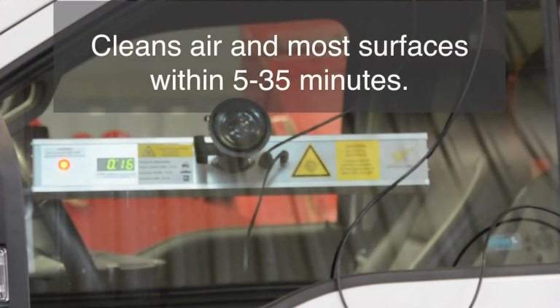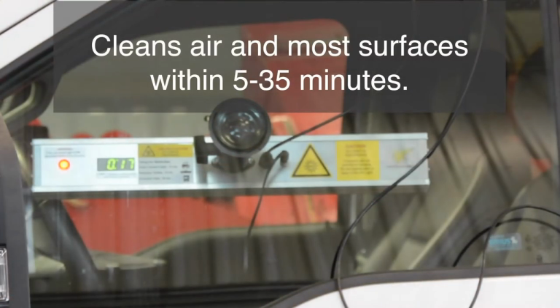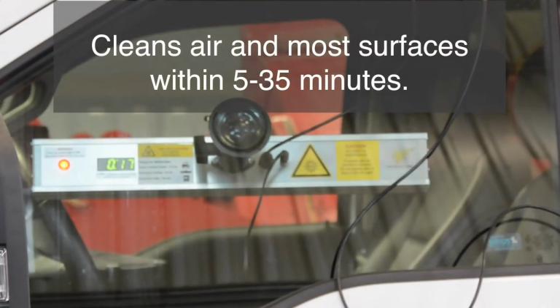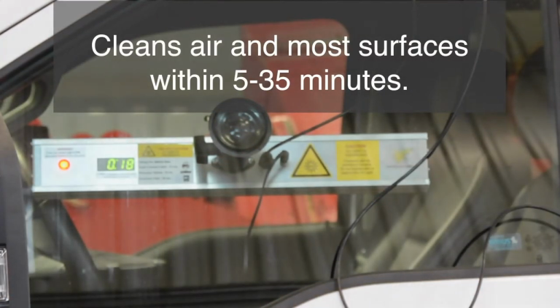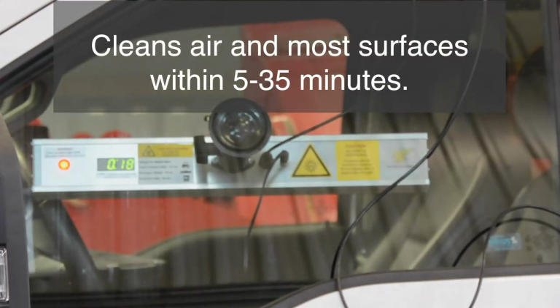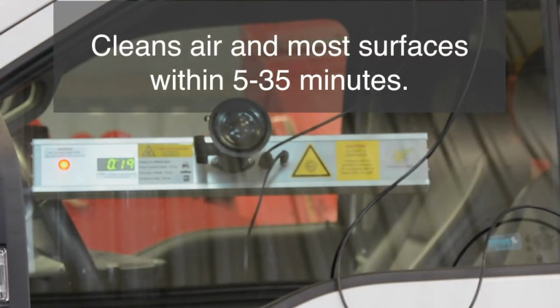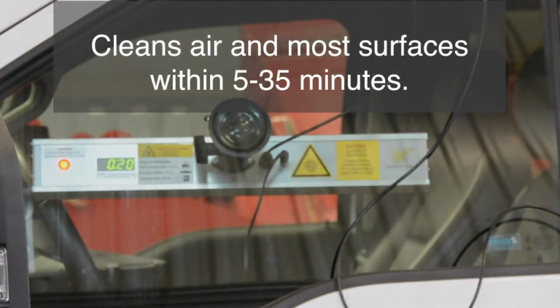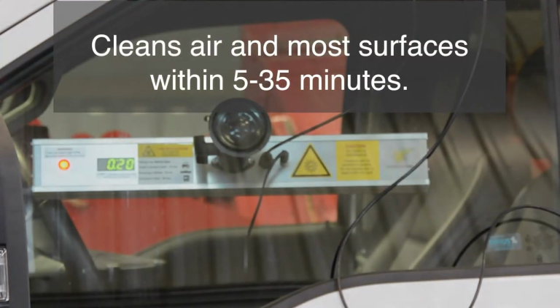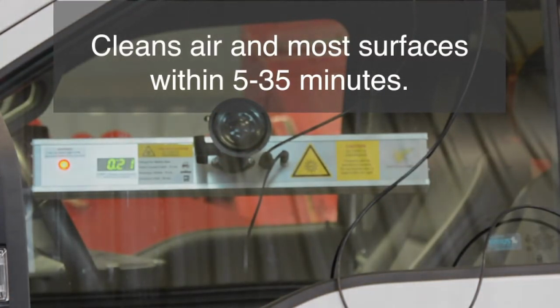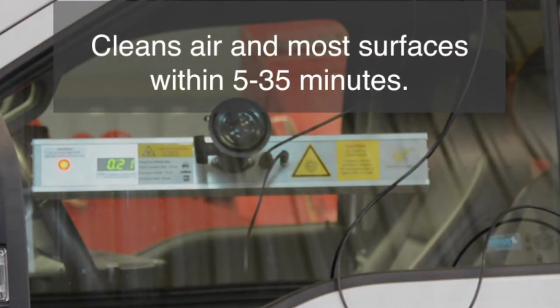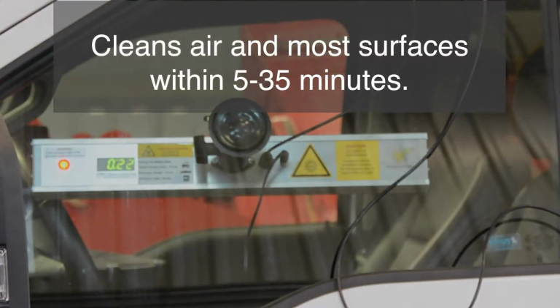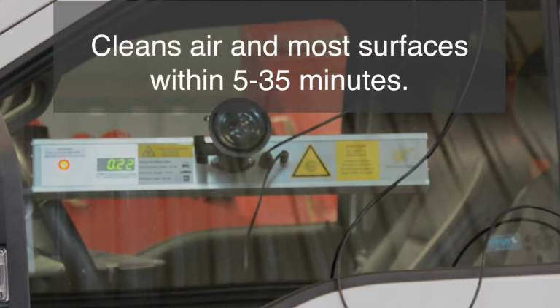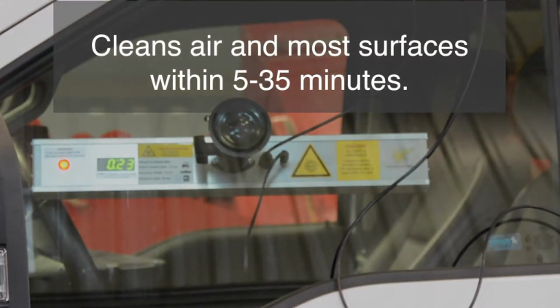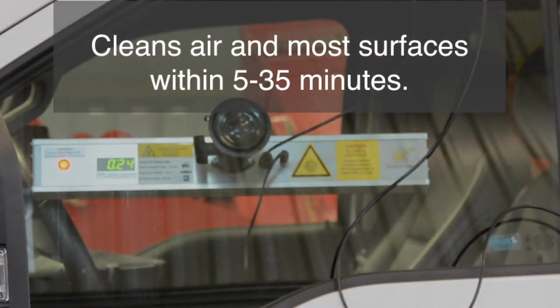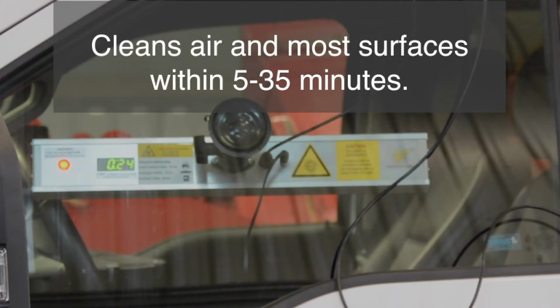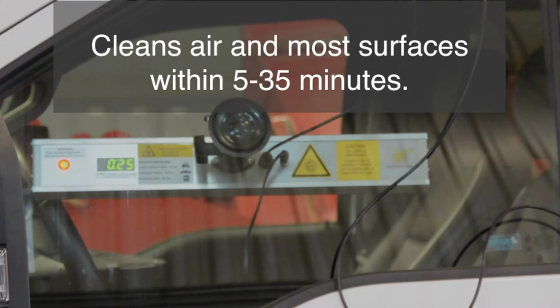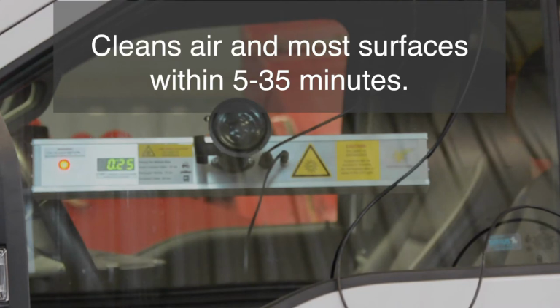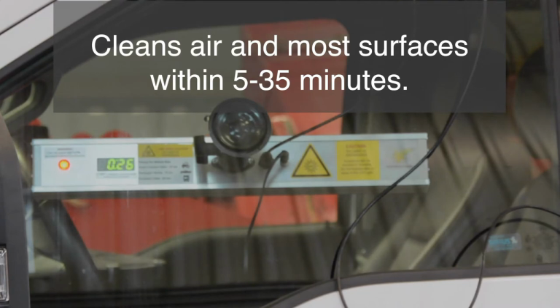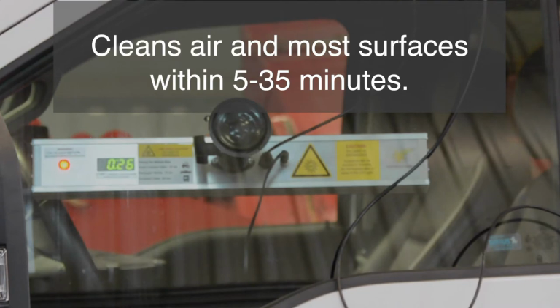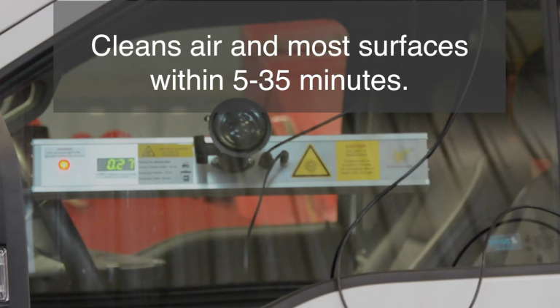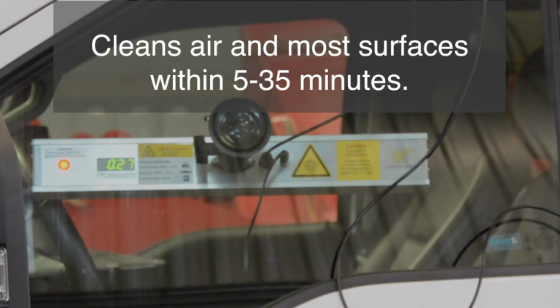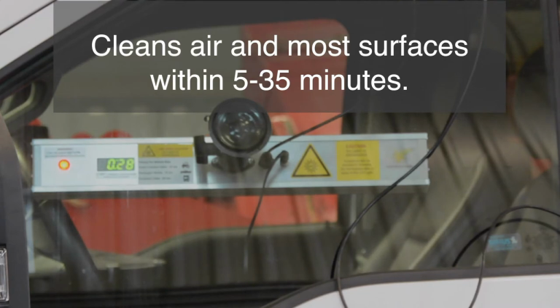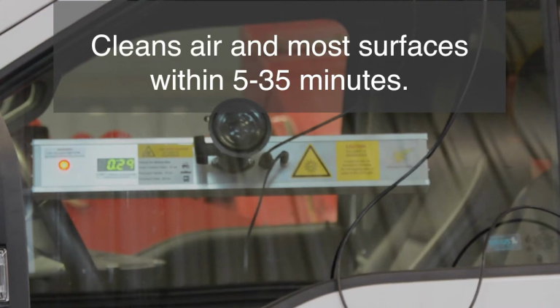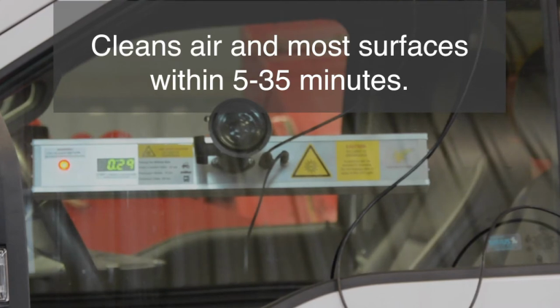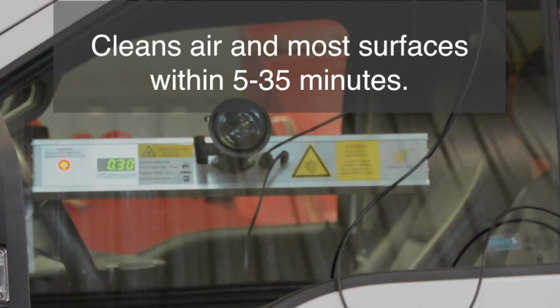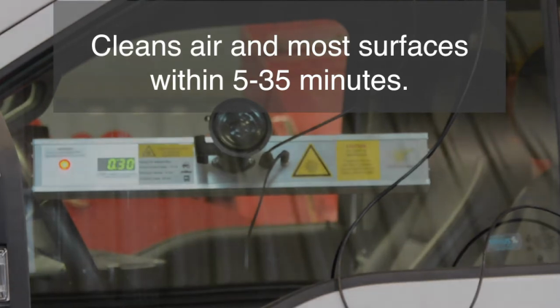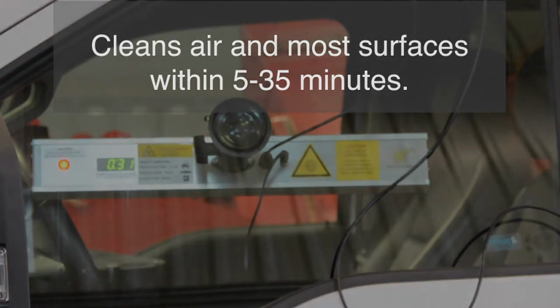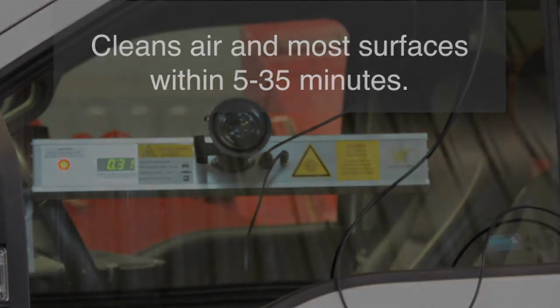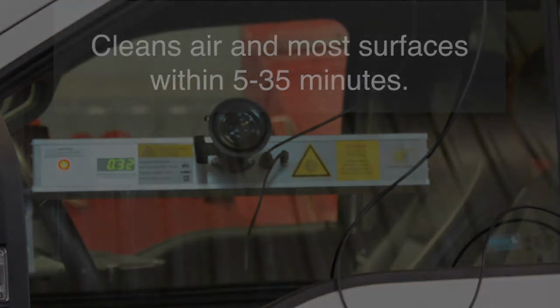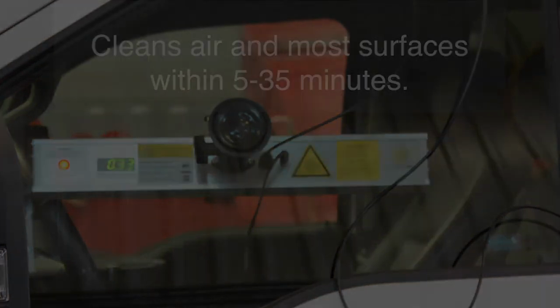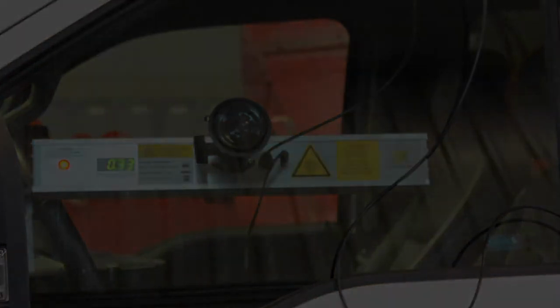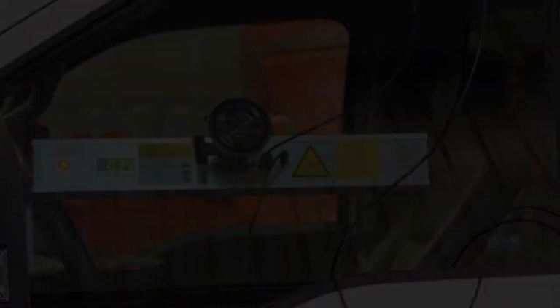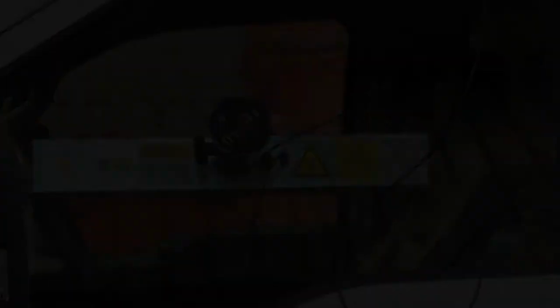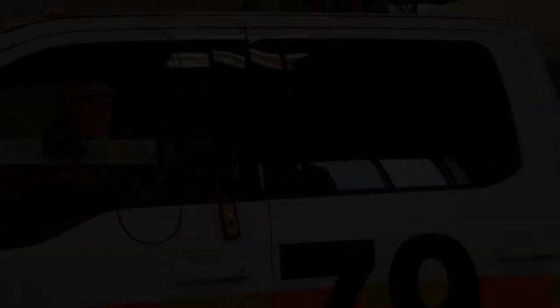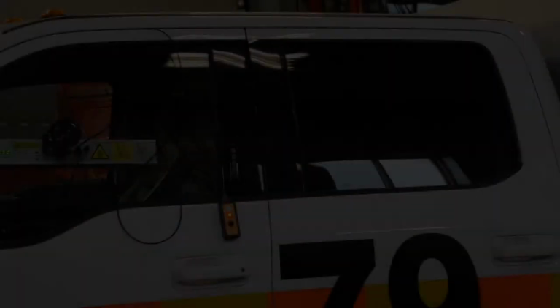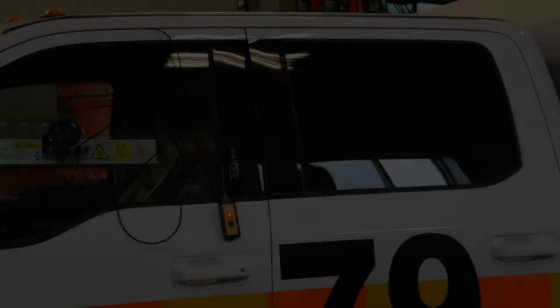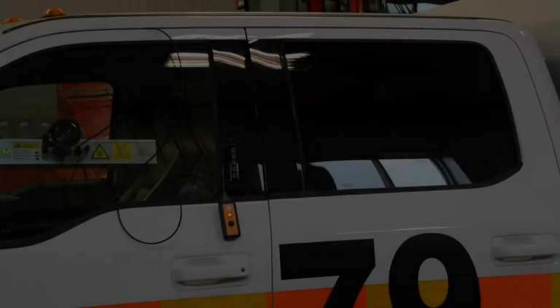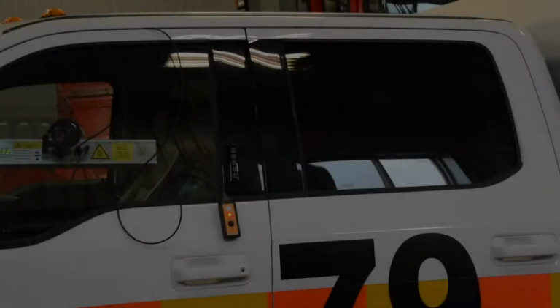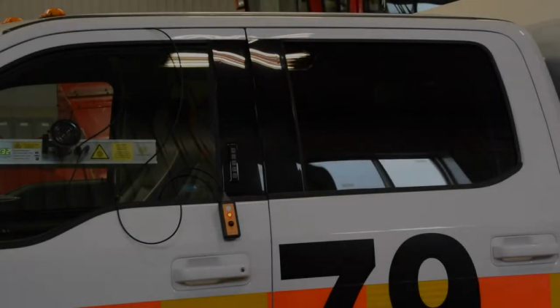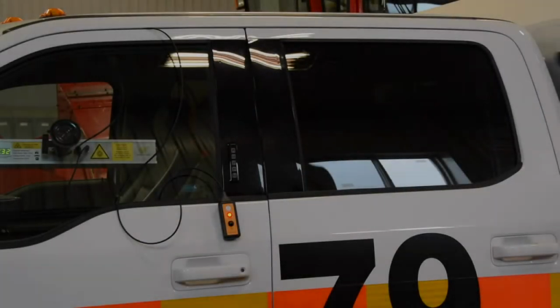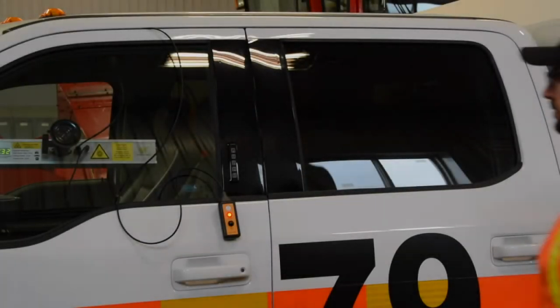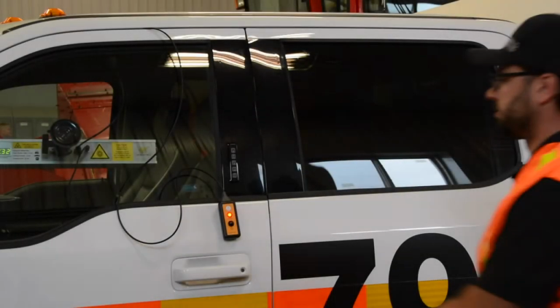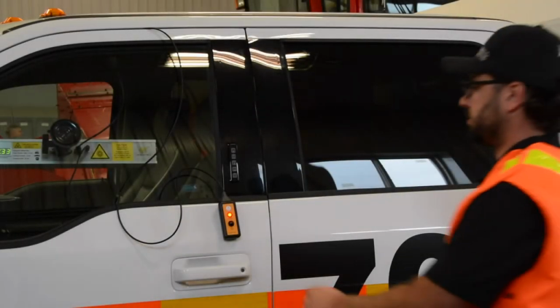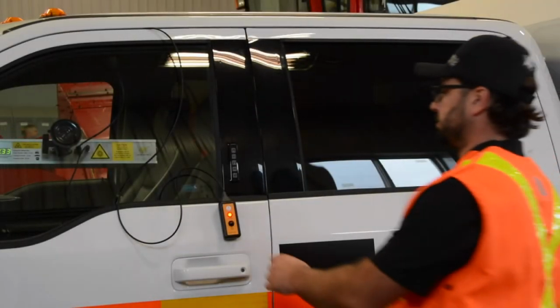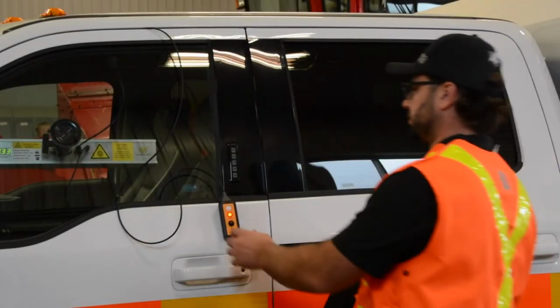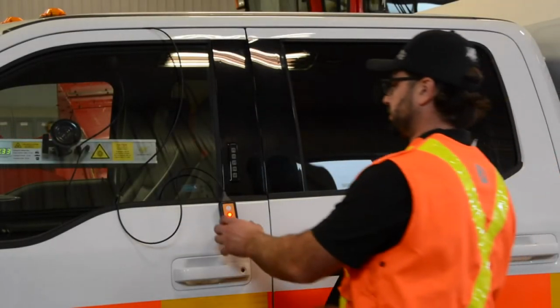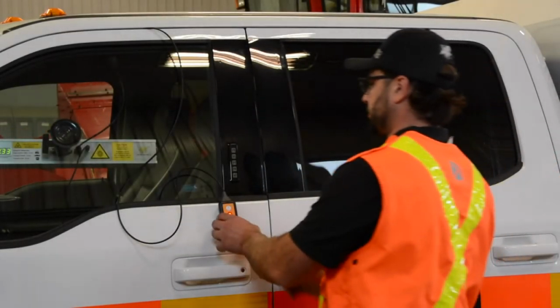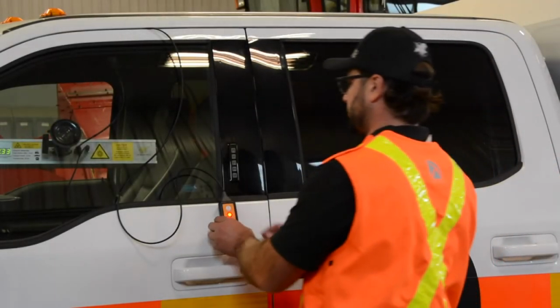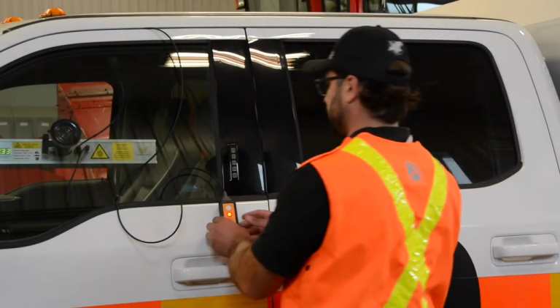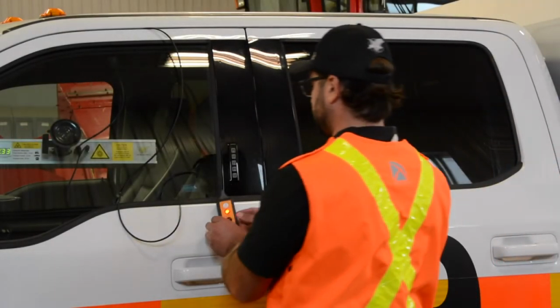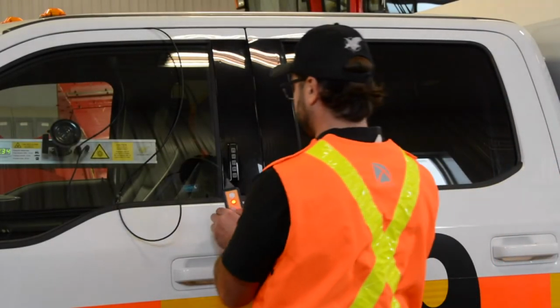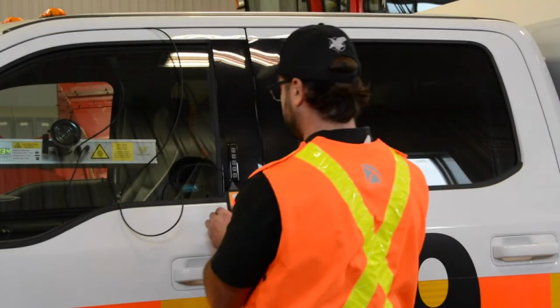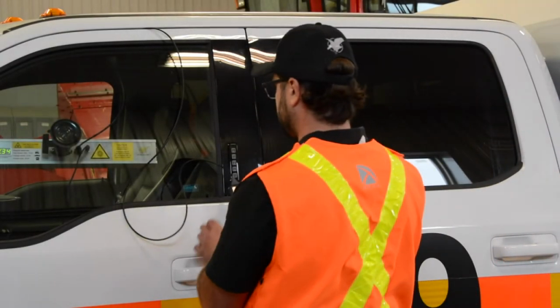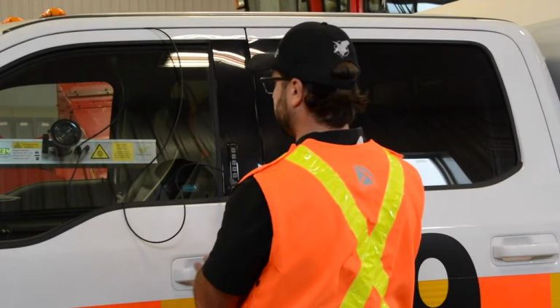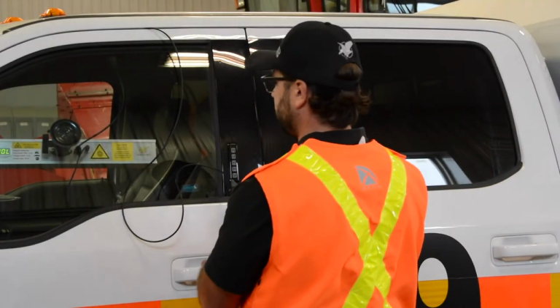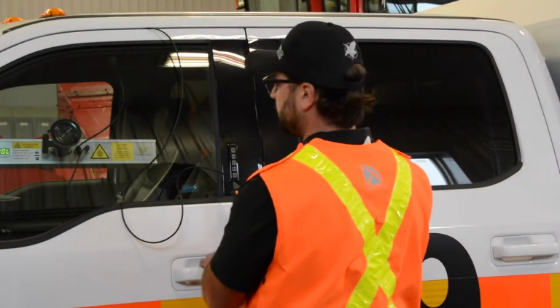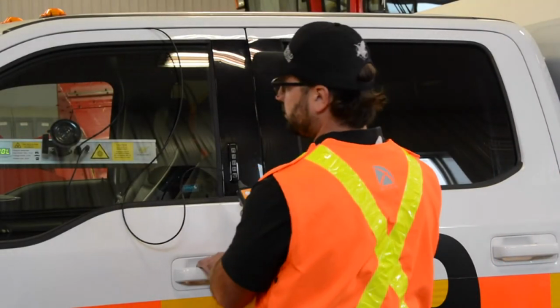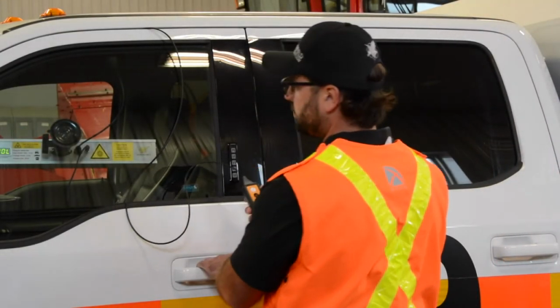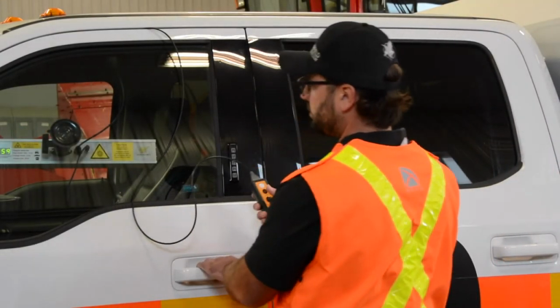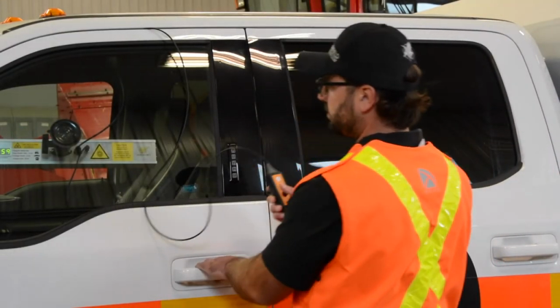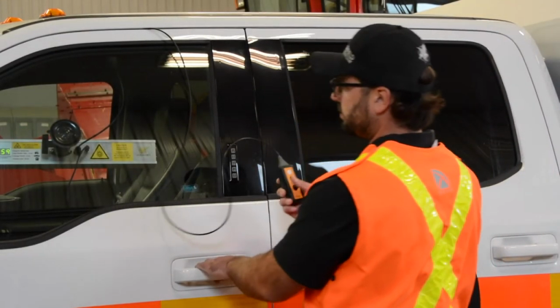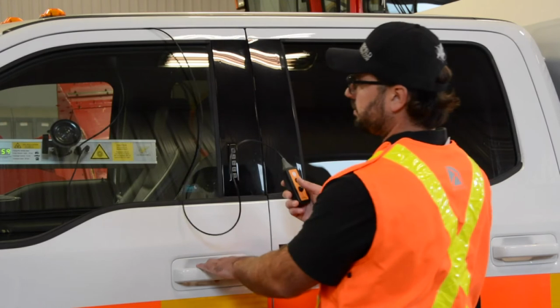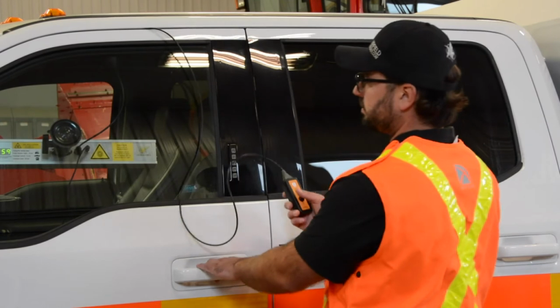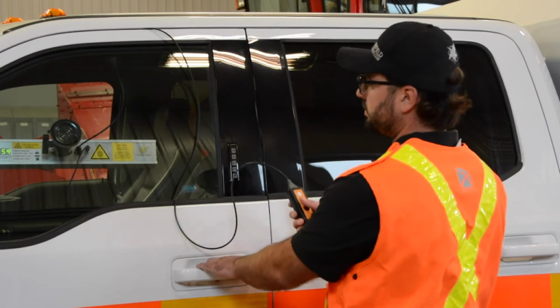Introducing CleanRide, a vehicle mounted portable and safe UVC decontamination system.